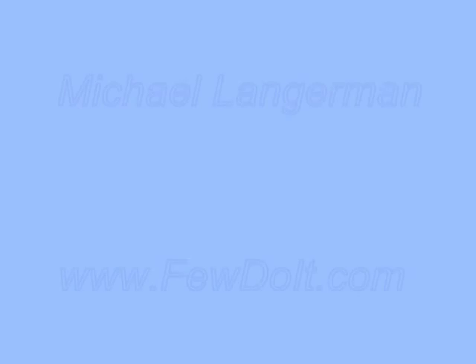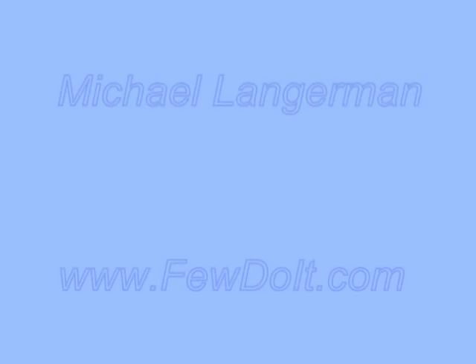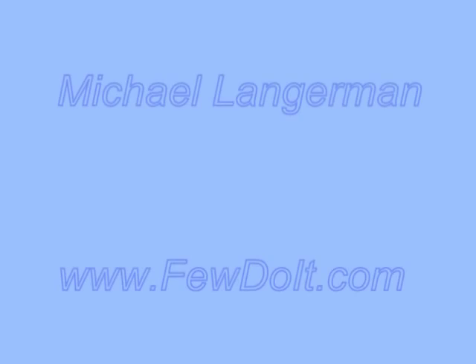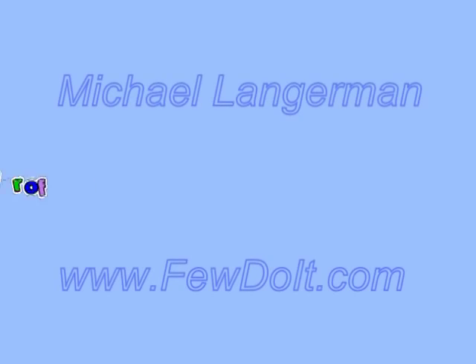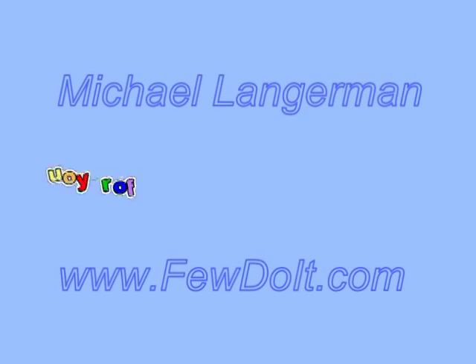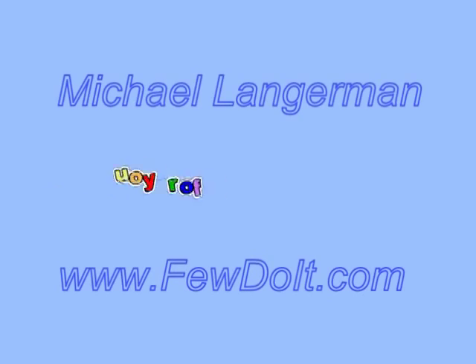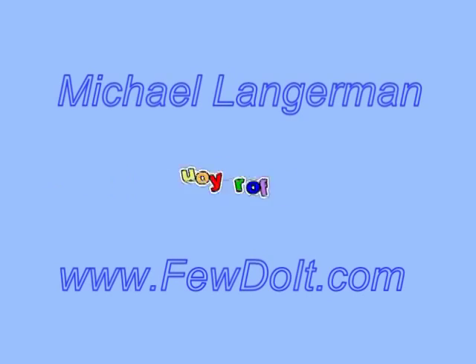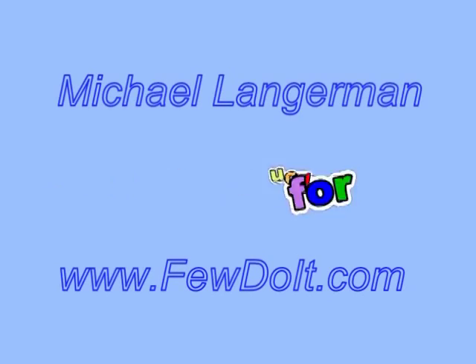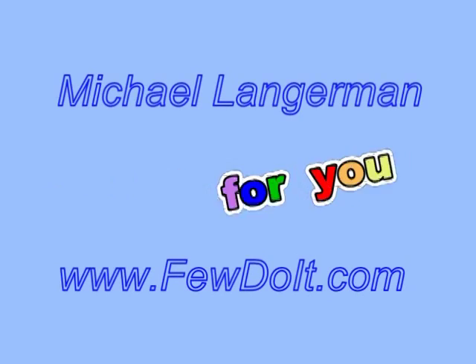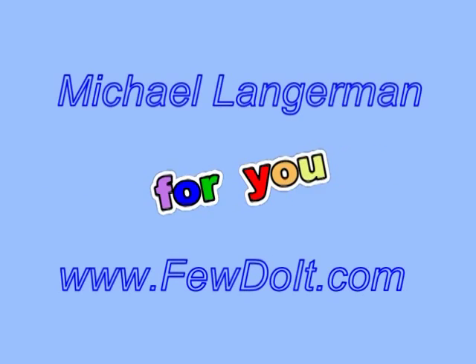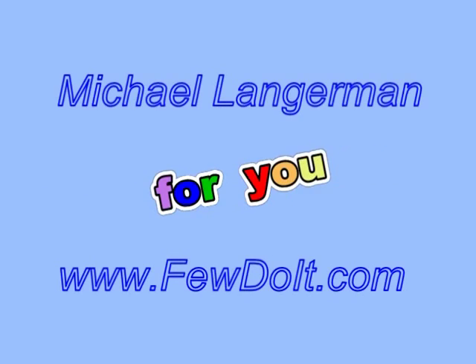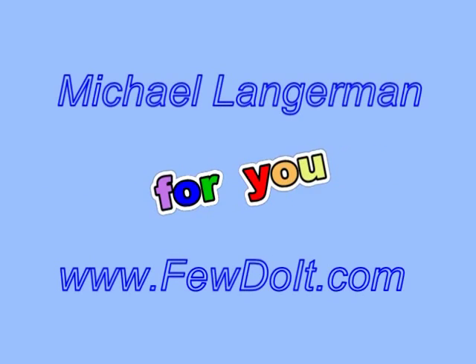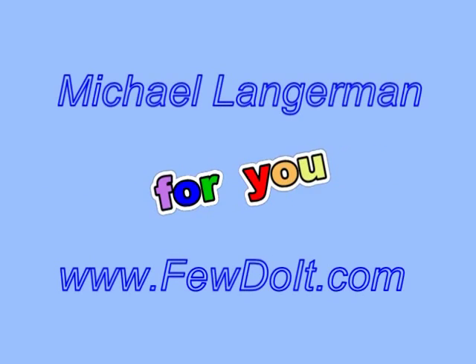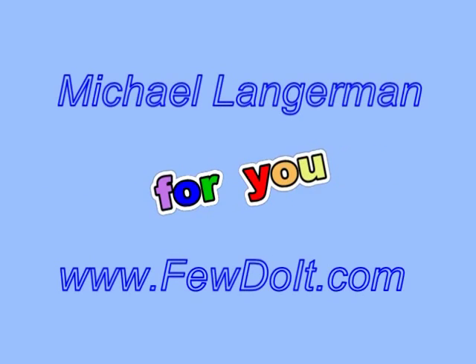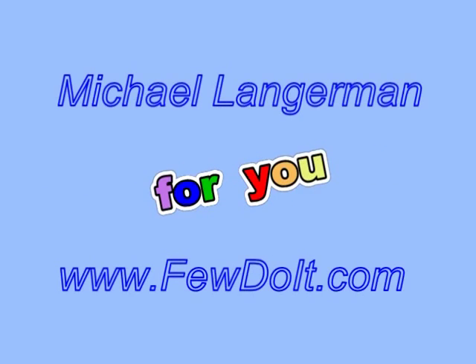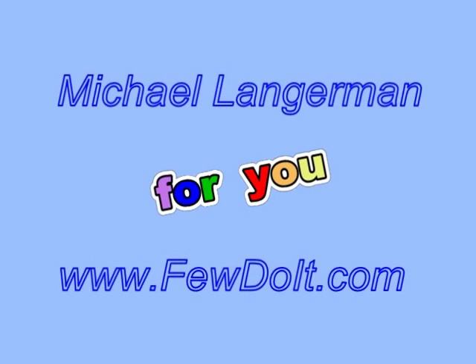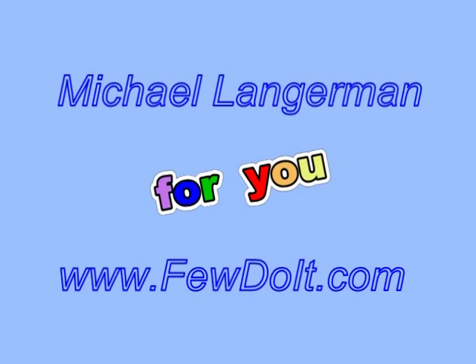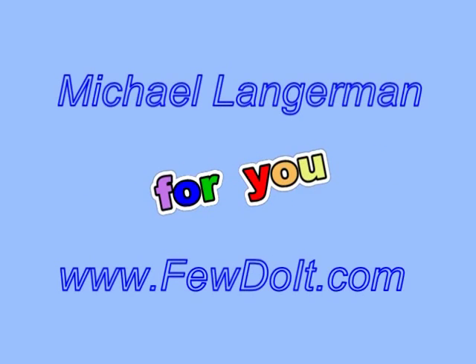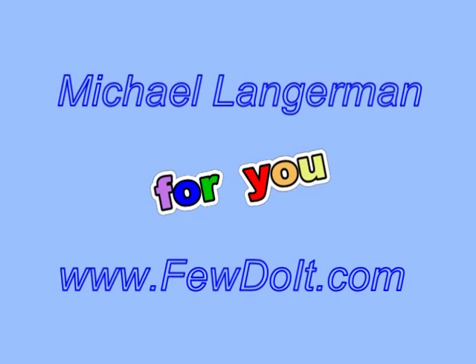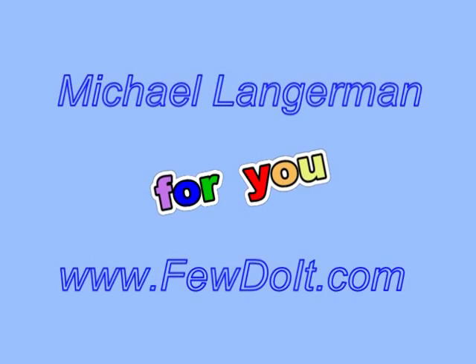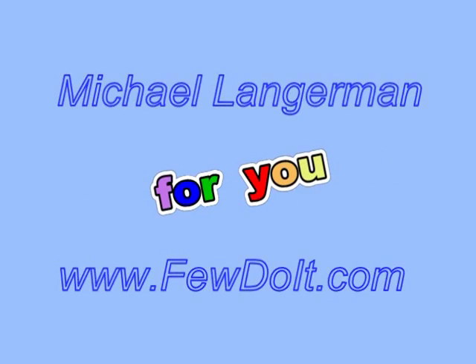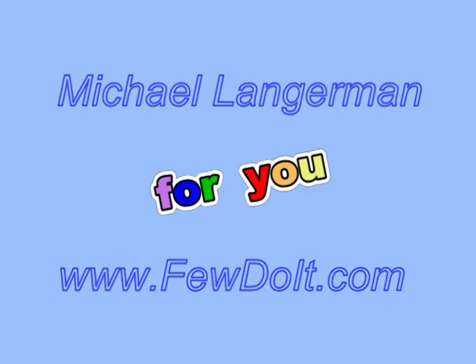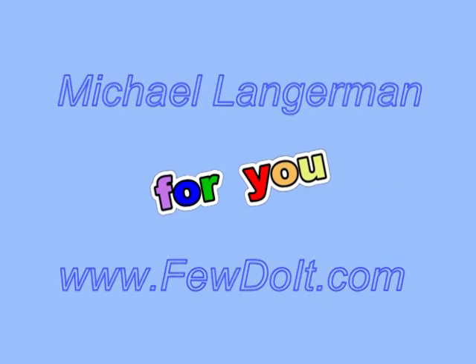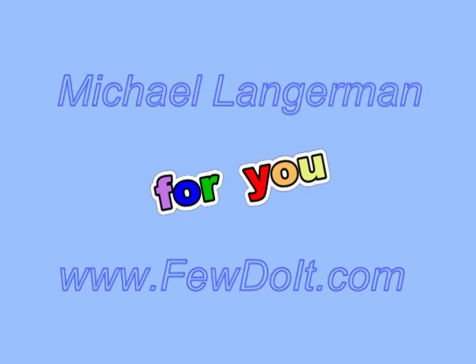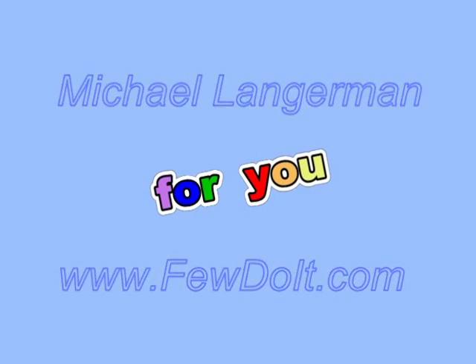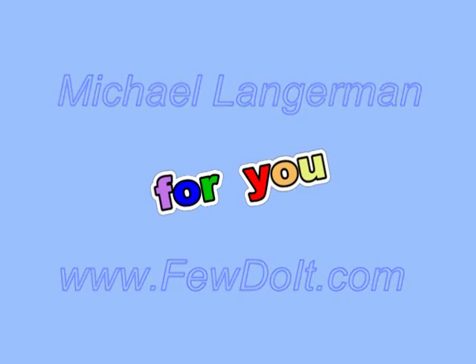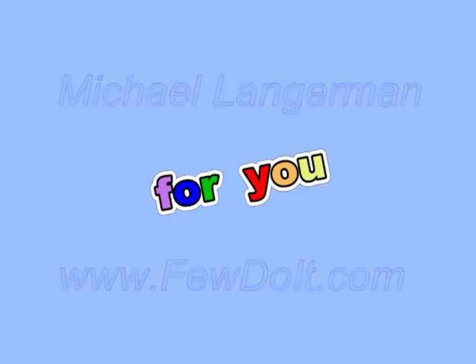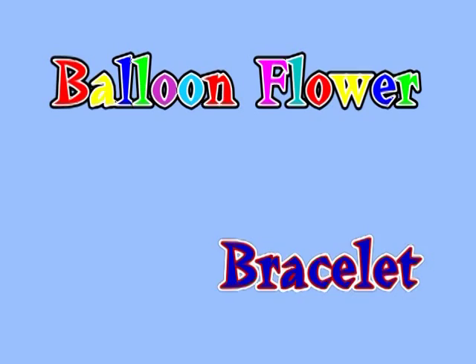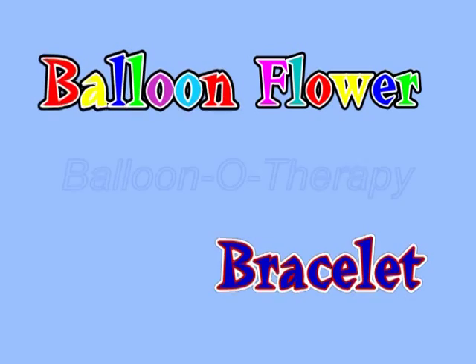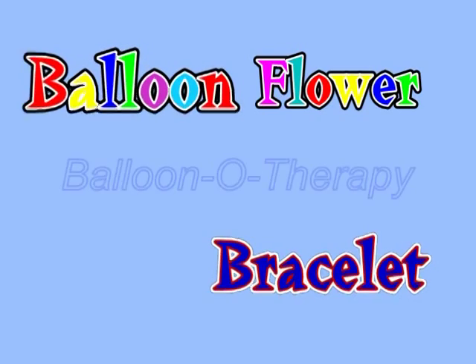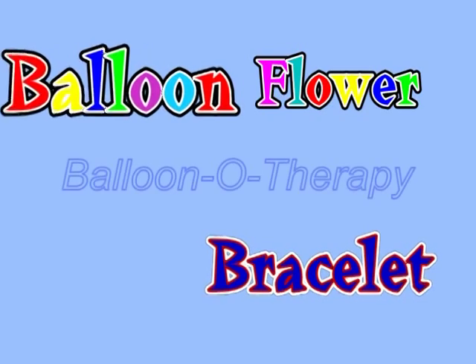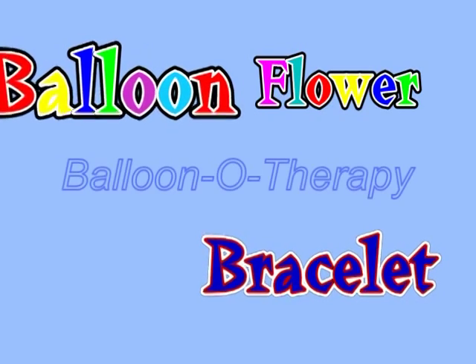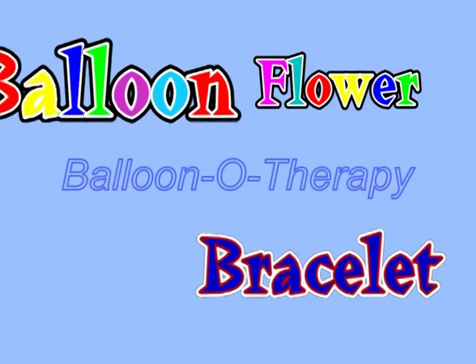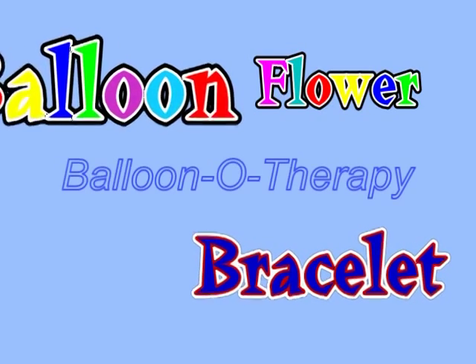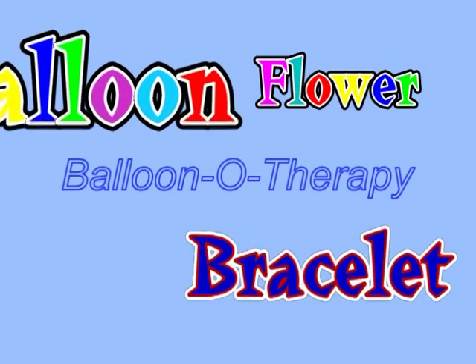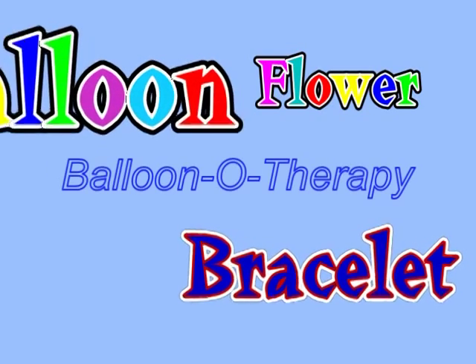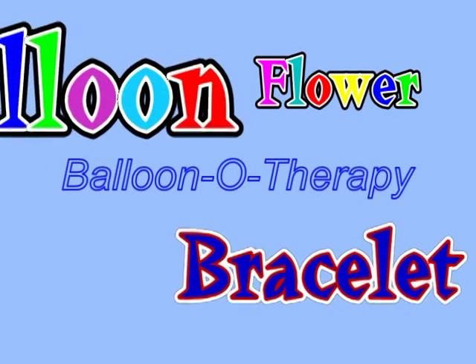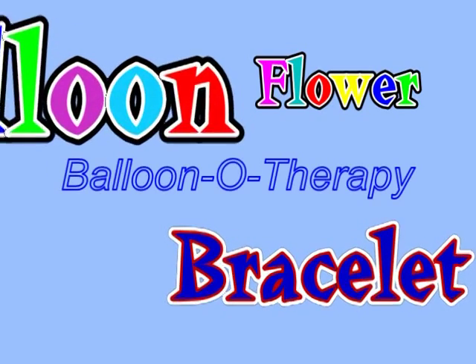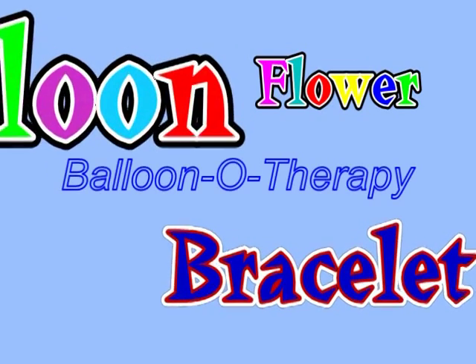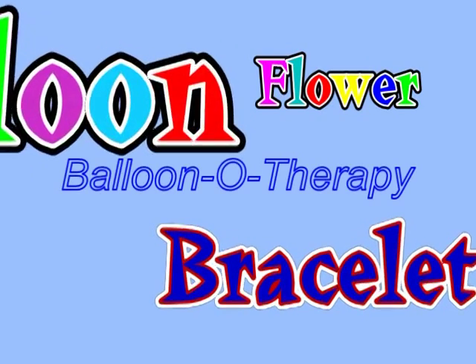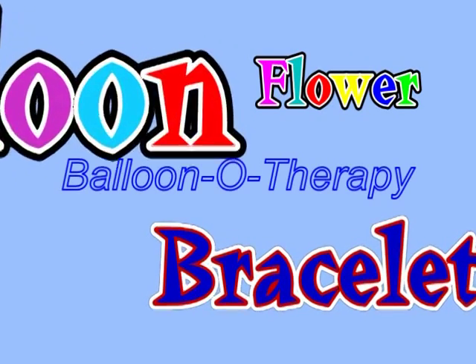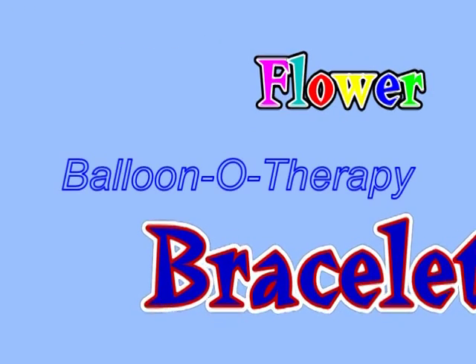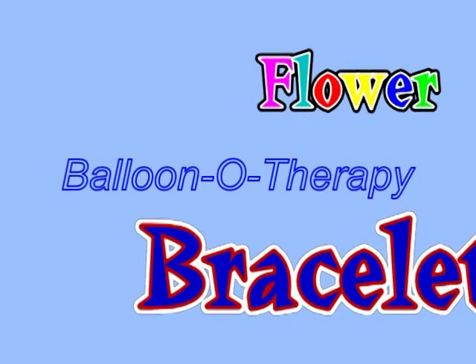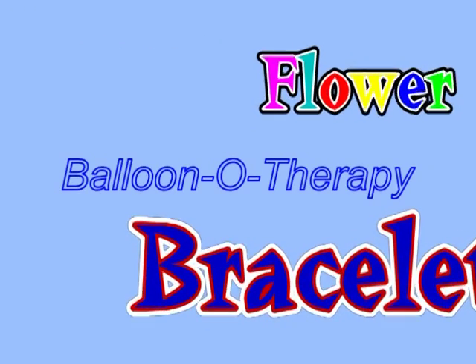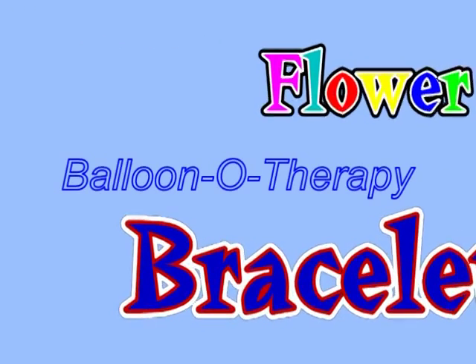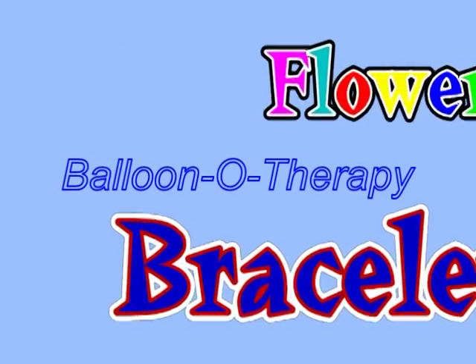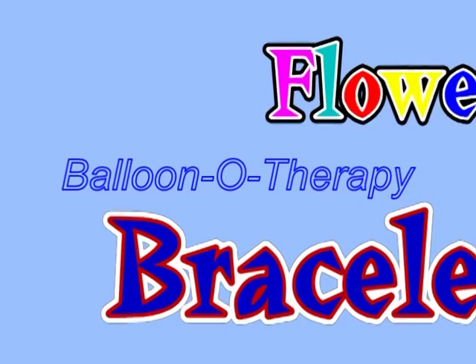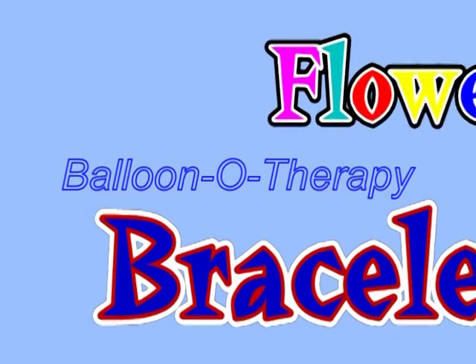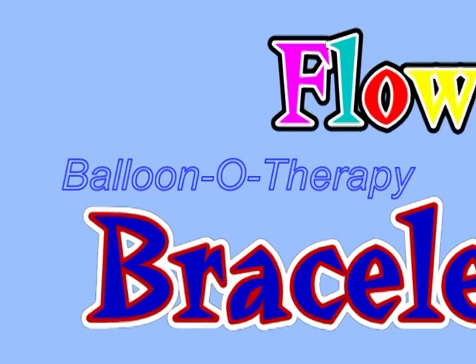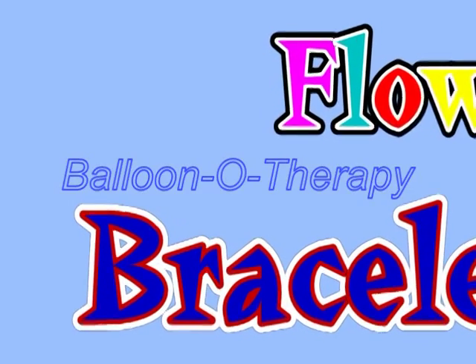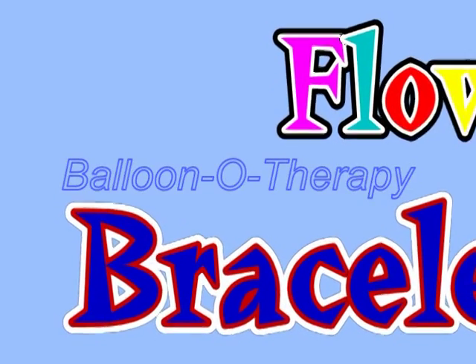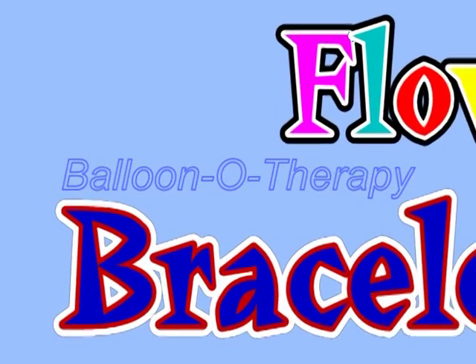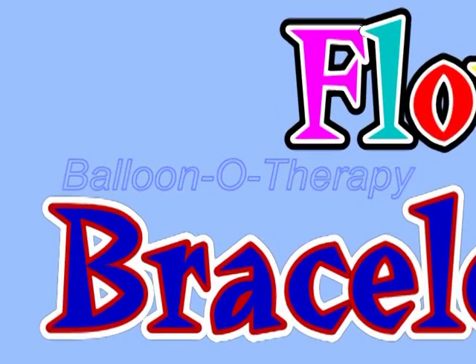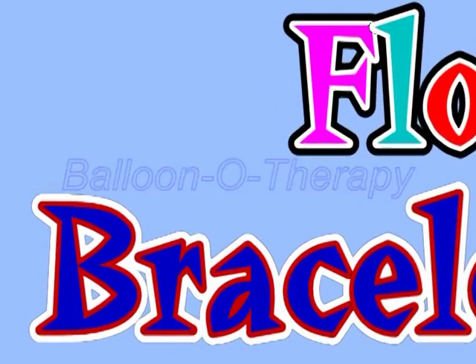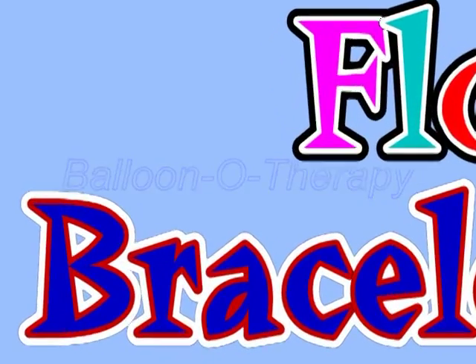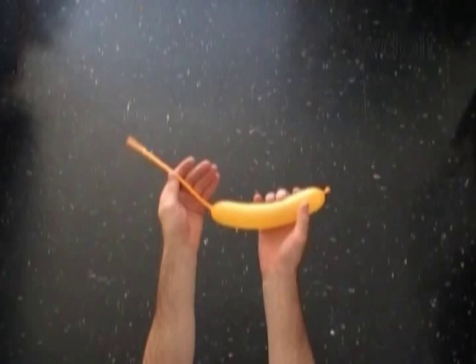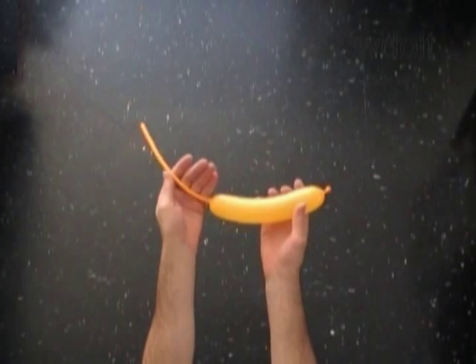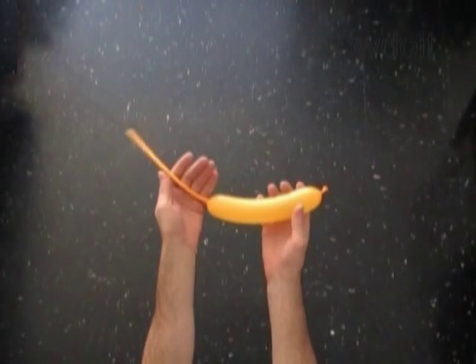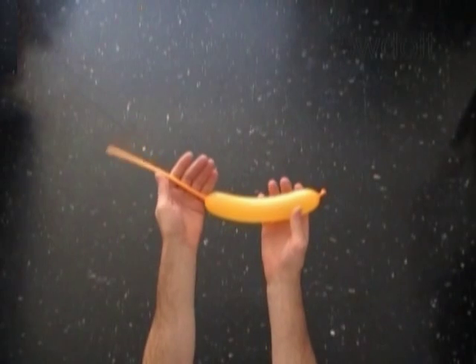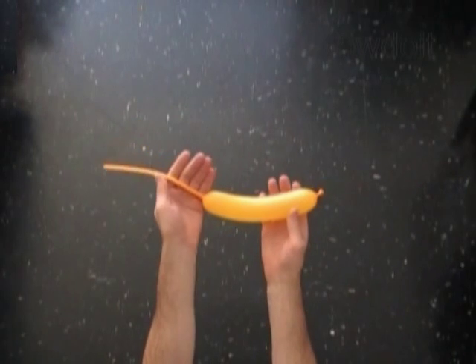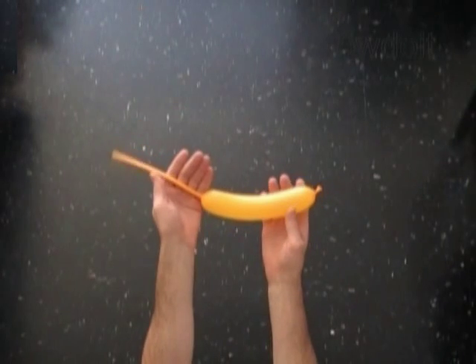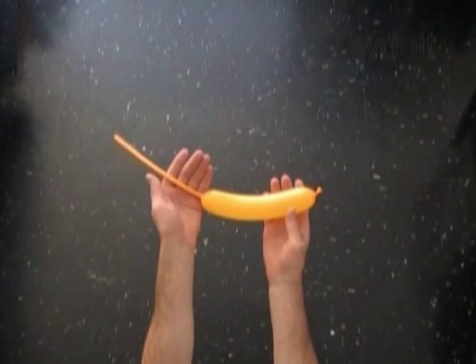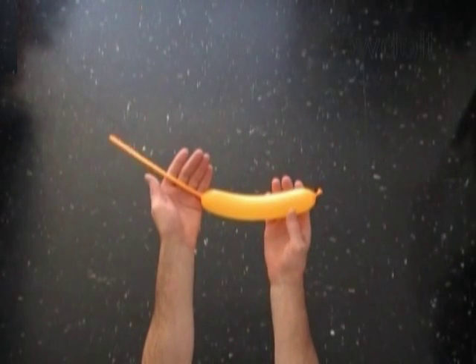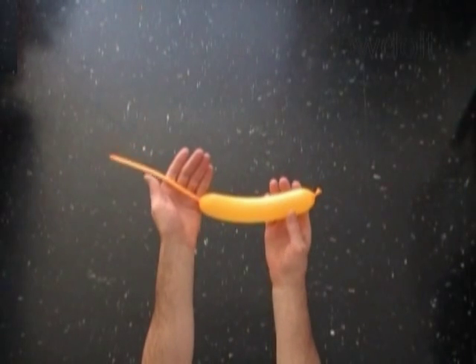Hello everybody! Today we are going to make a 5 petals flower, and then we will use it to make a simple bracelet.